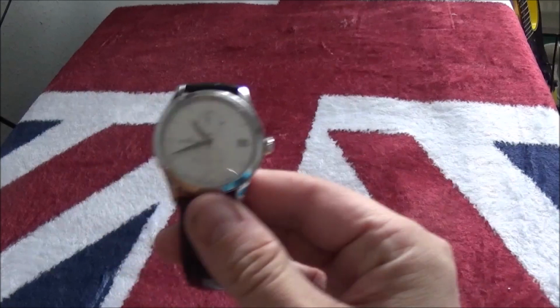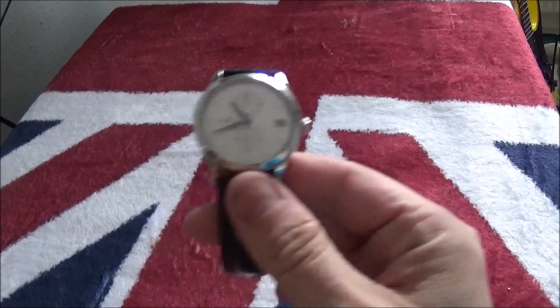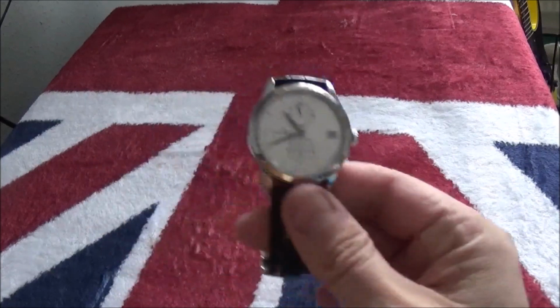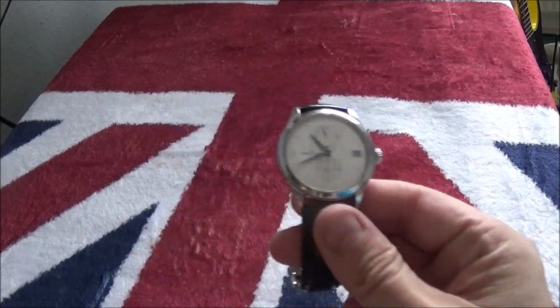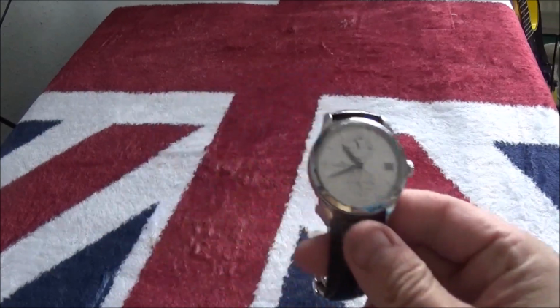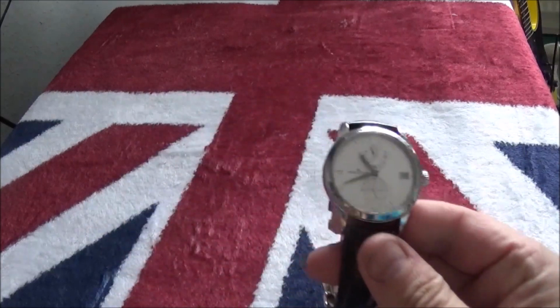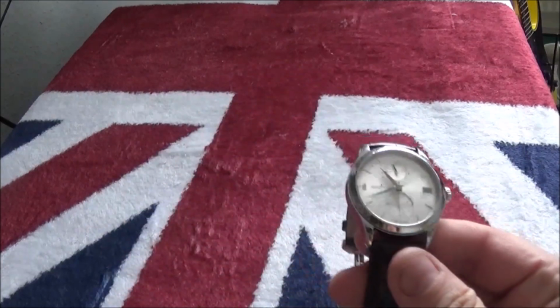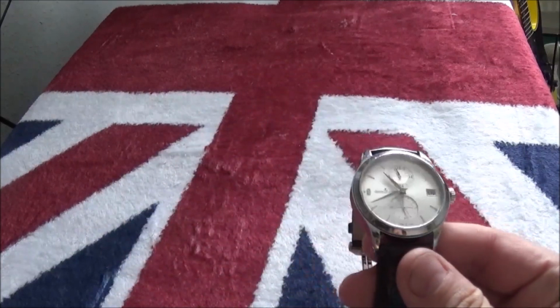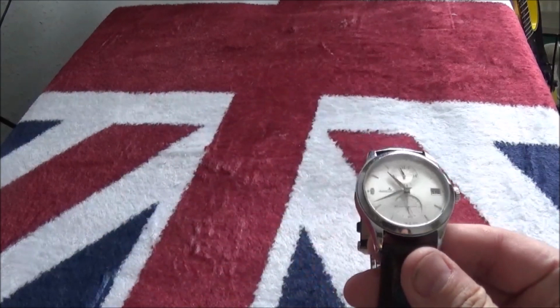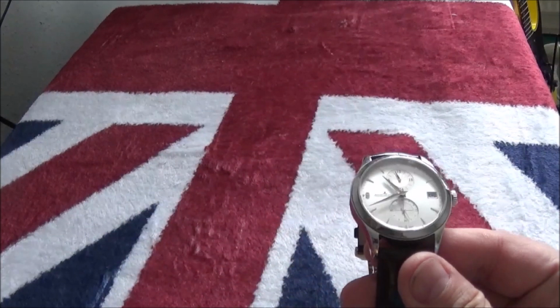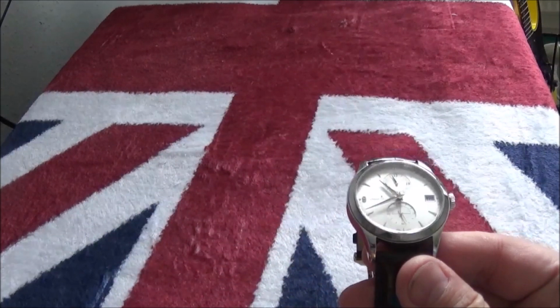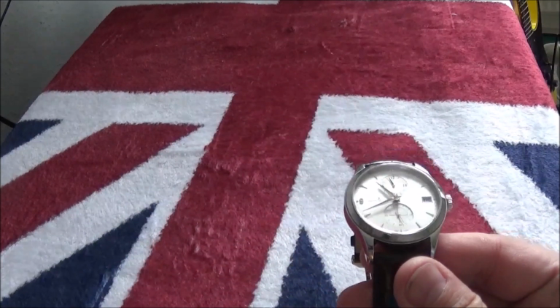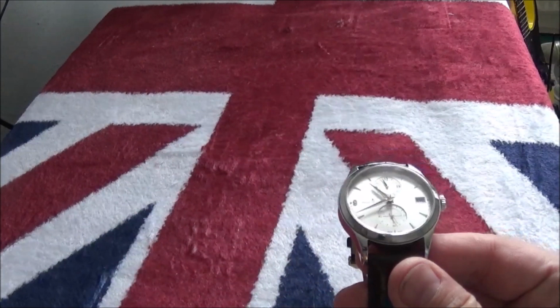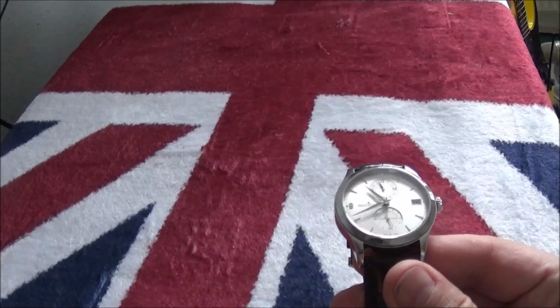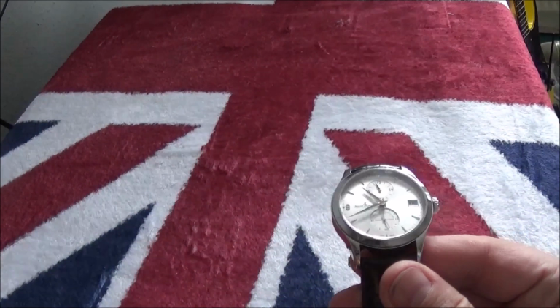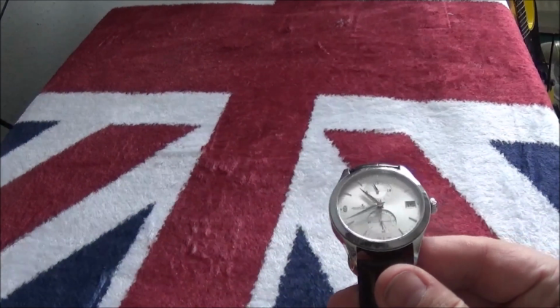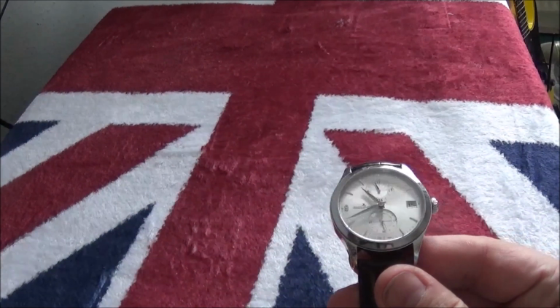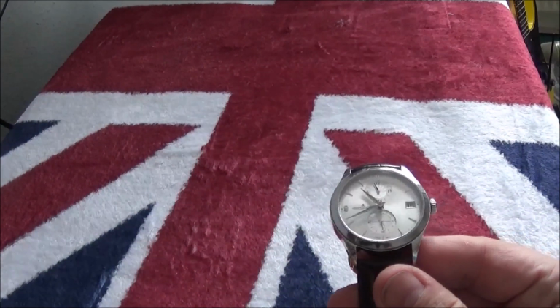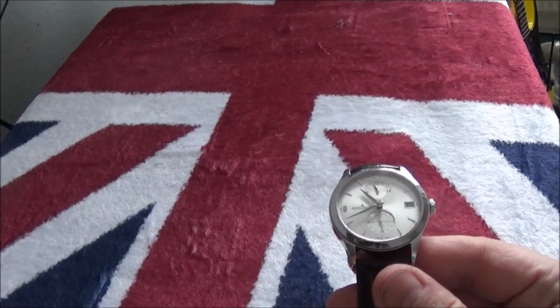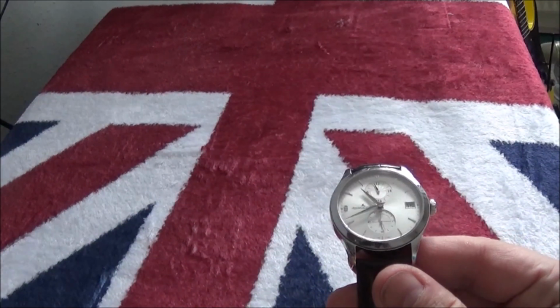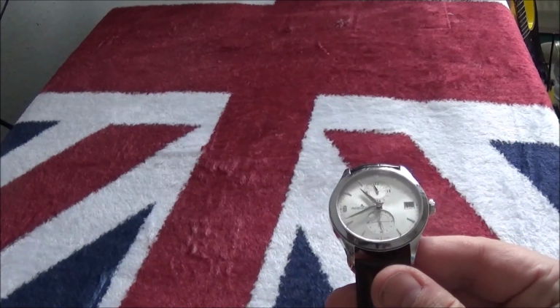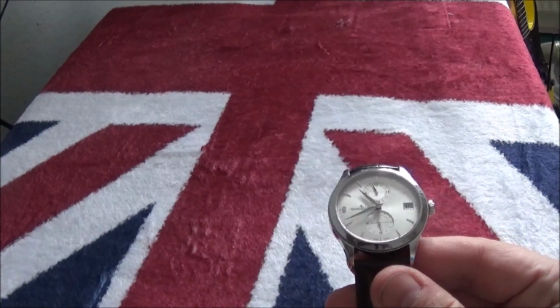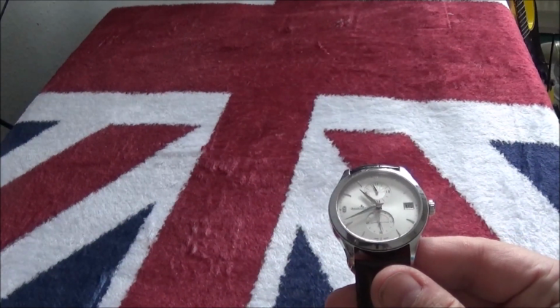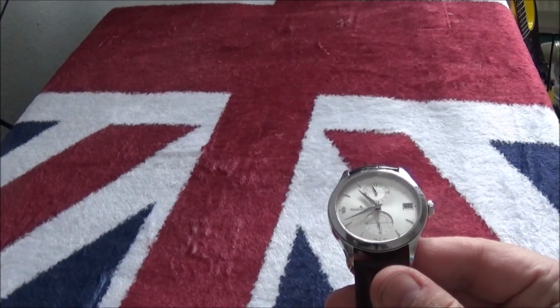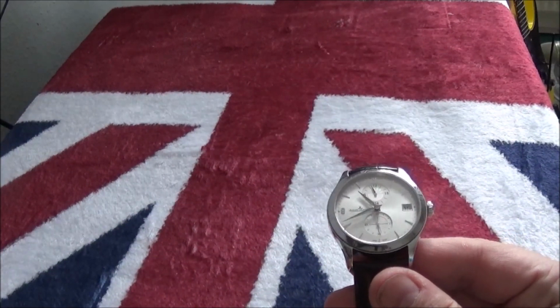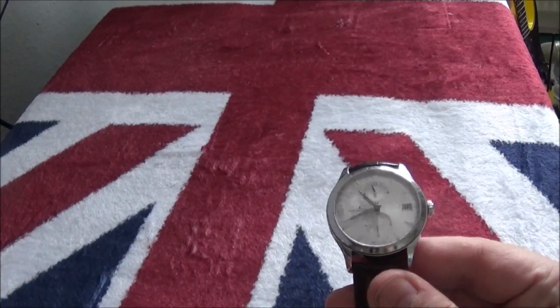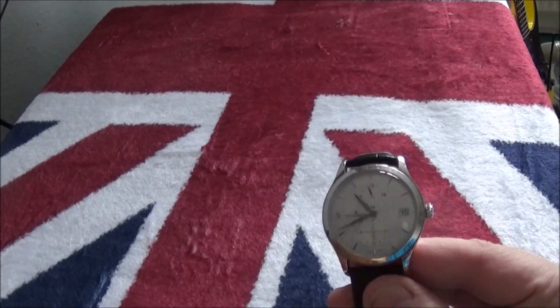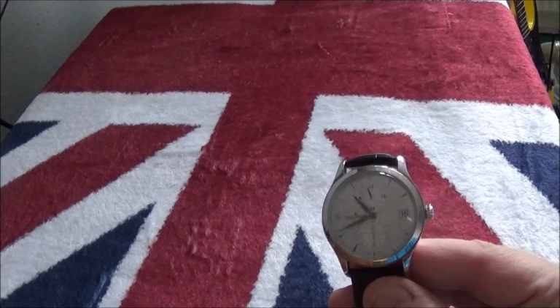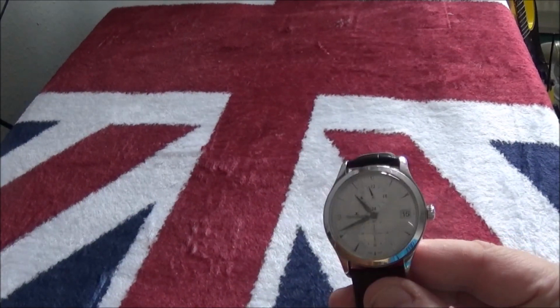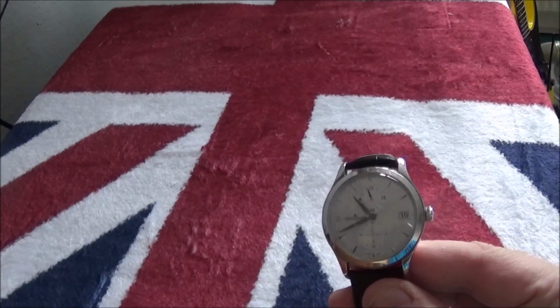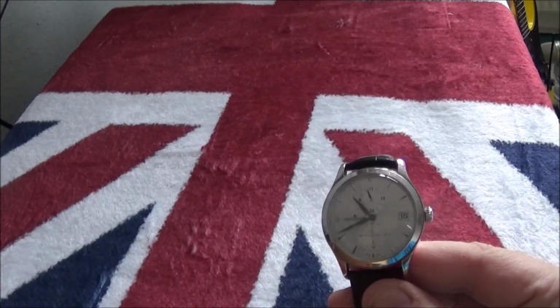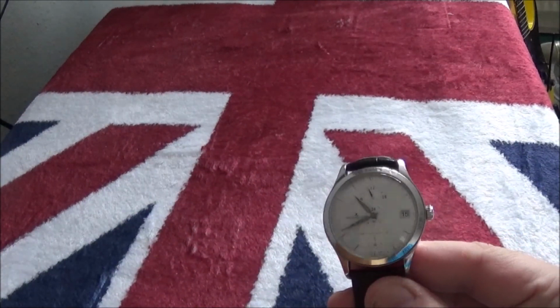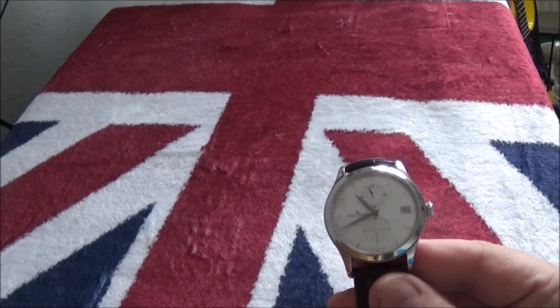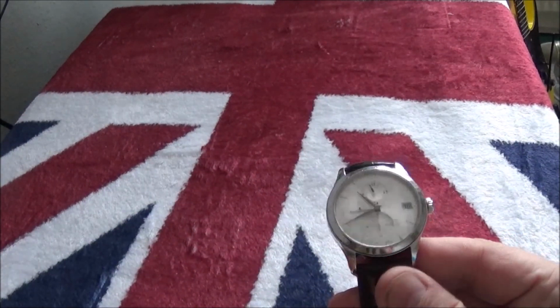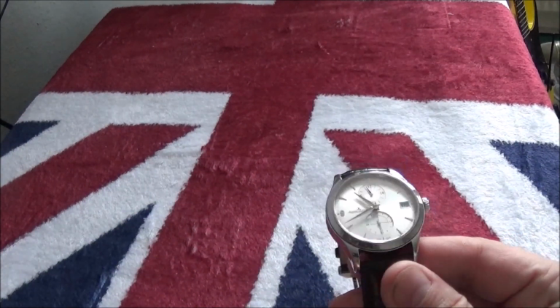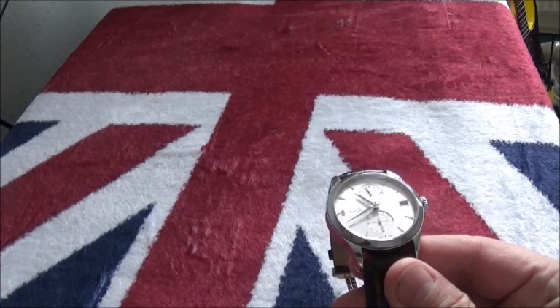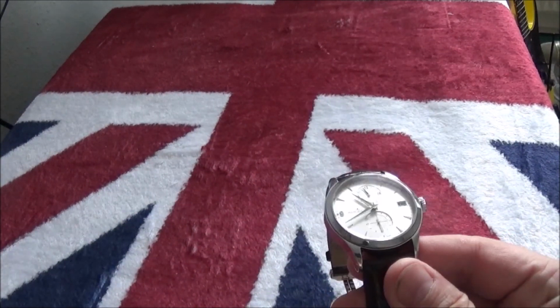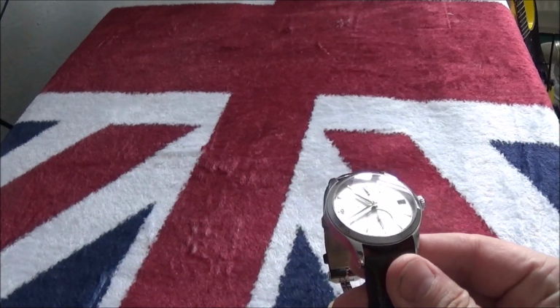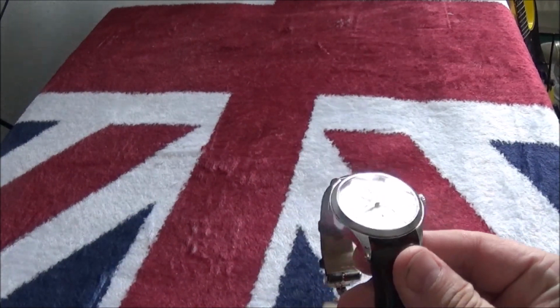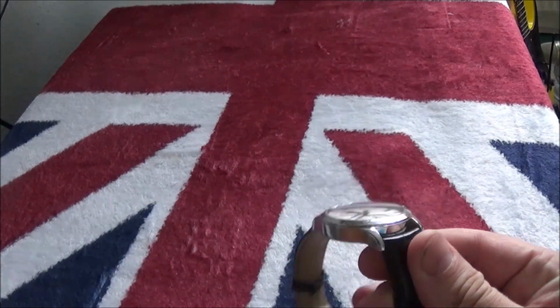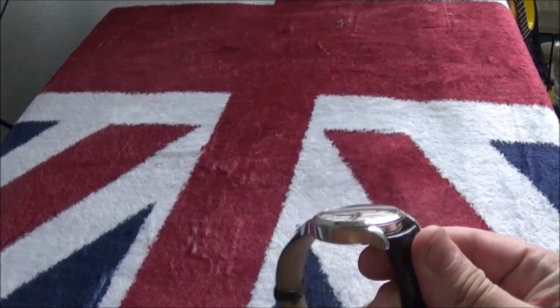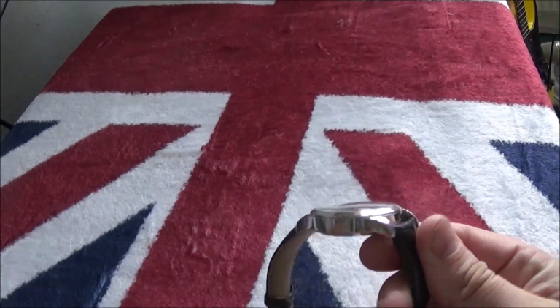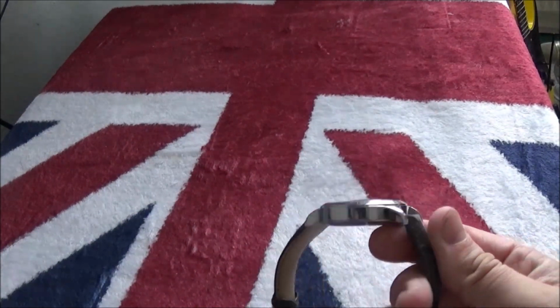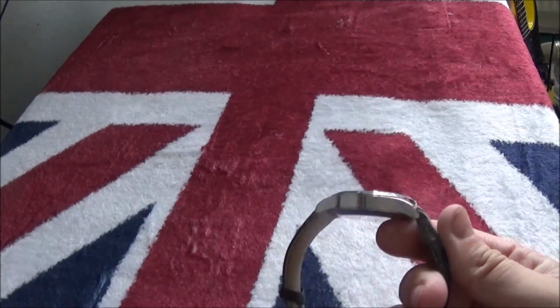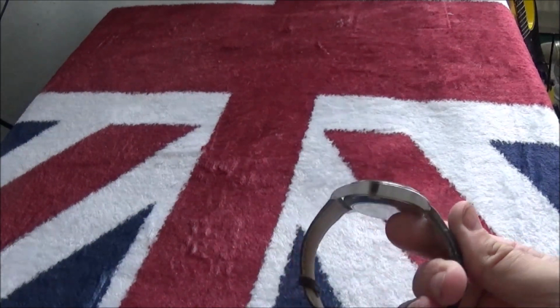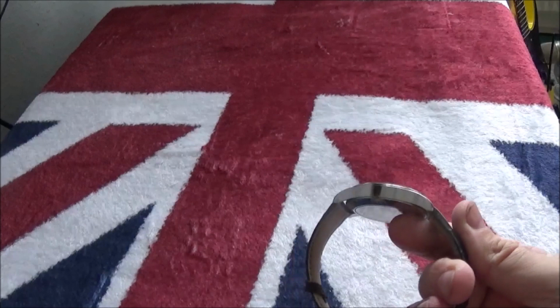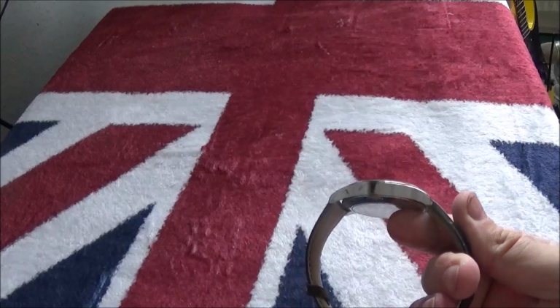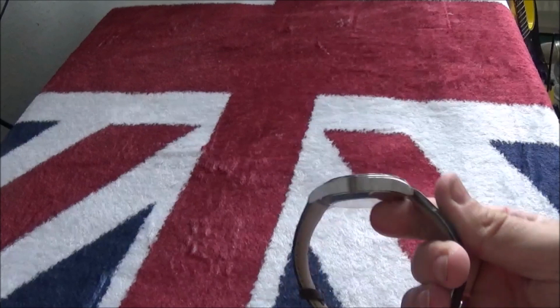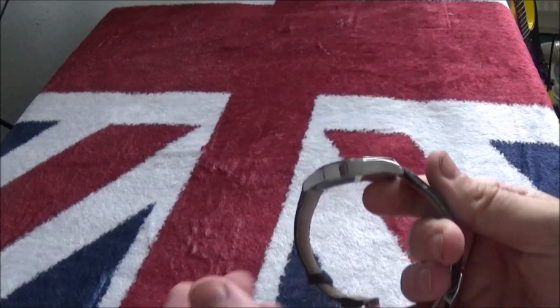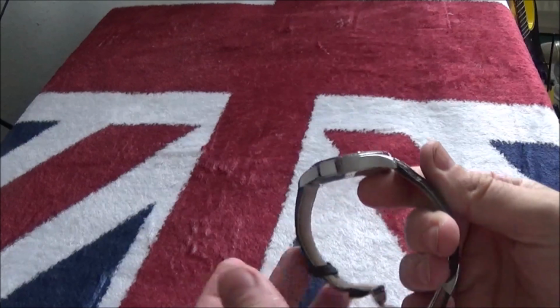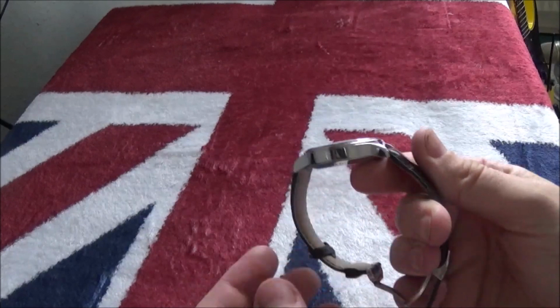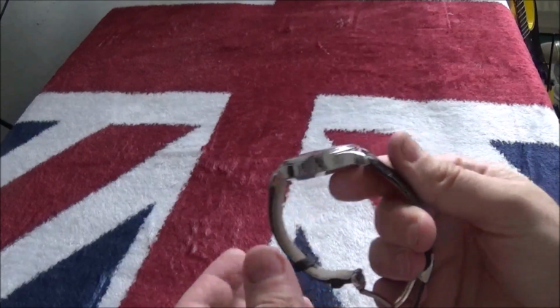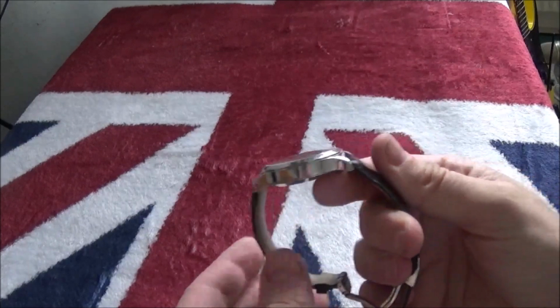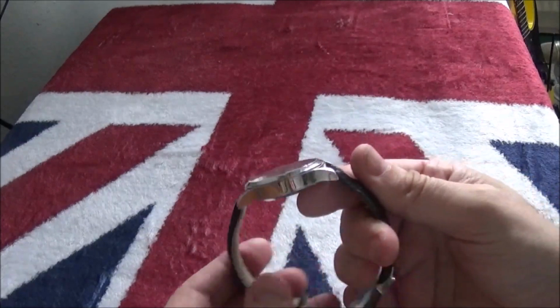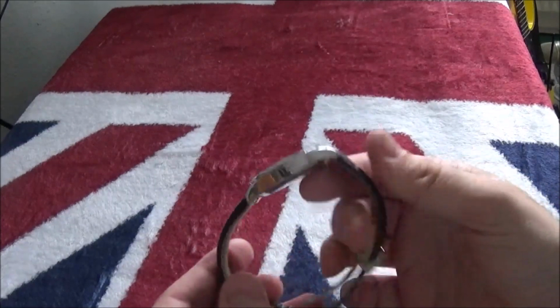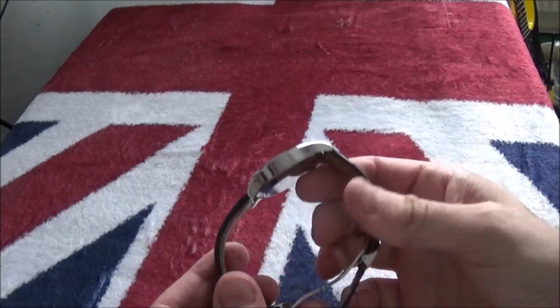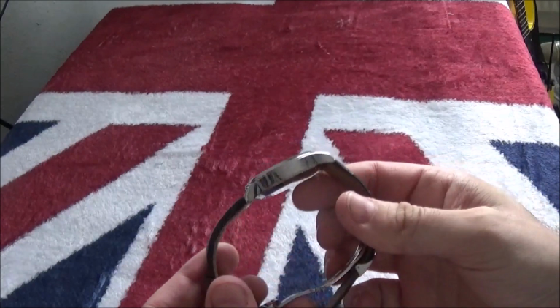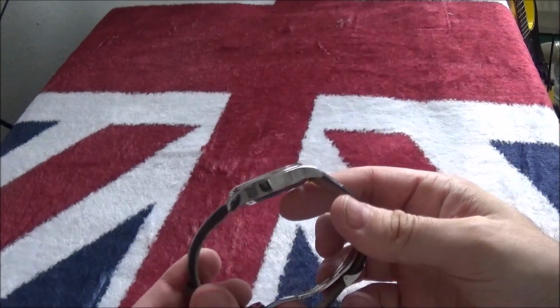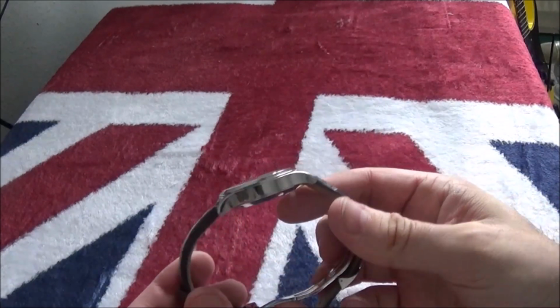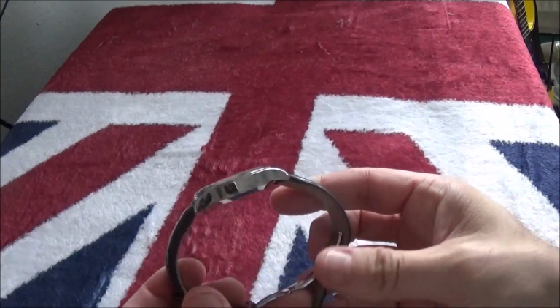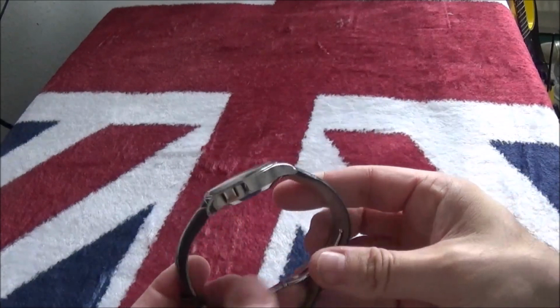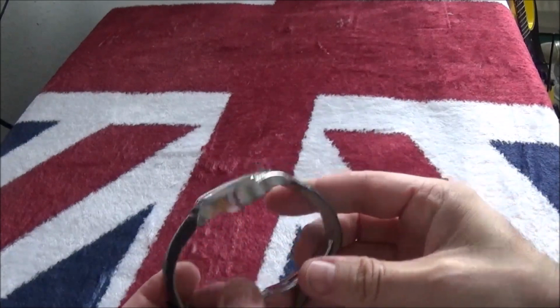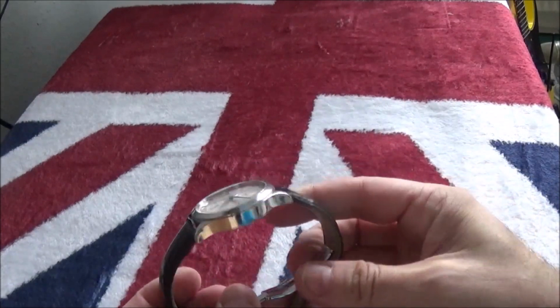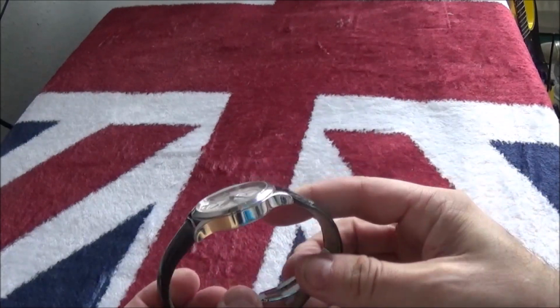The watch itself features a 24-hour dial at 12 o'clock that lets you know whether it's AM or PM.